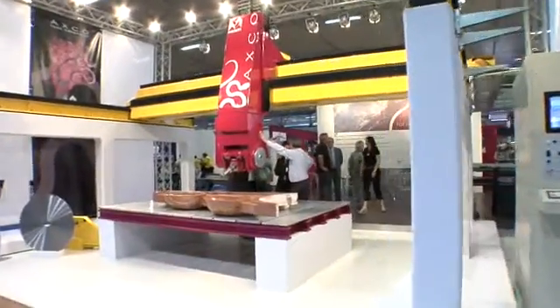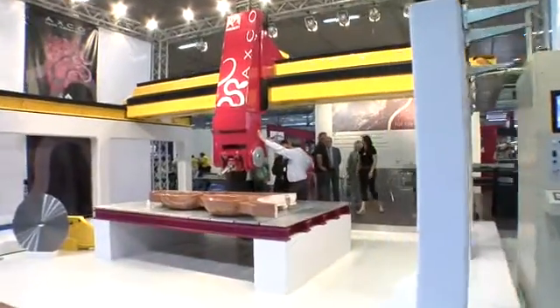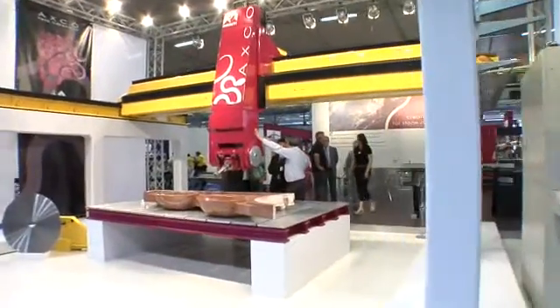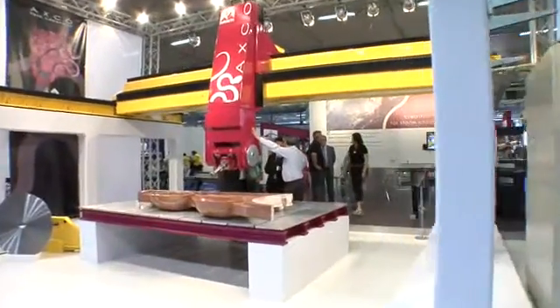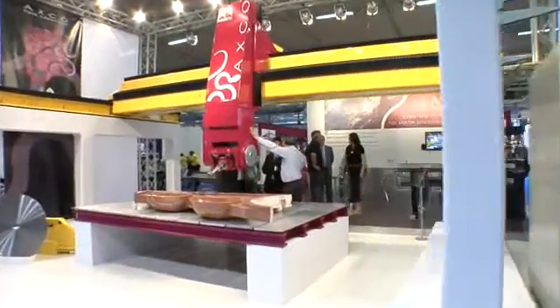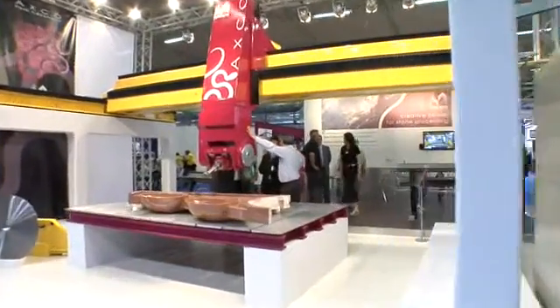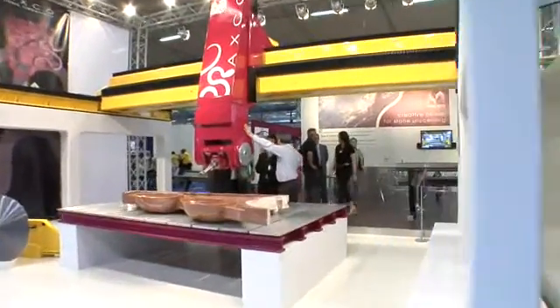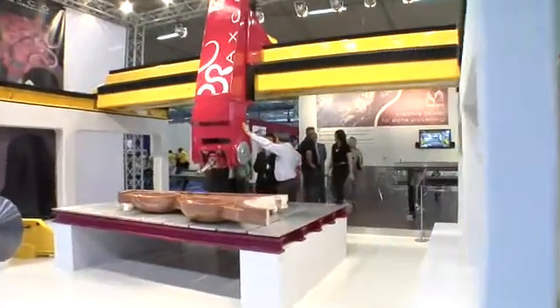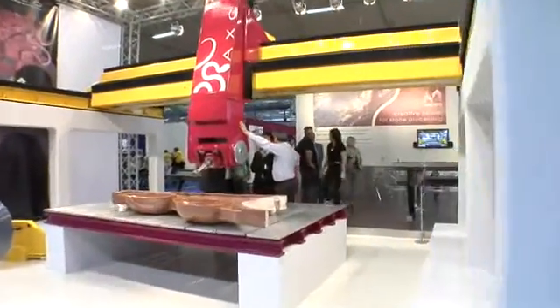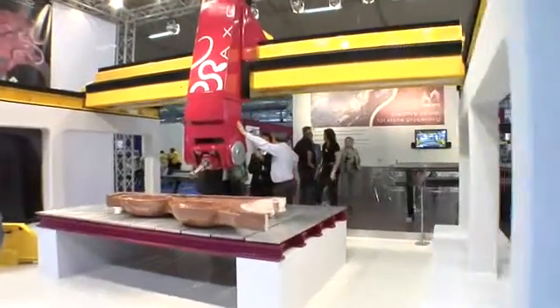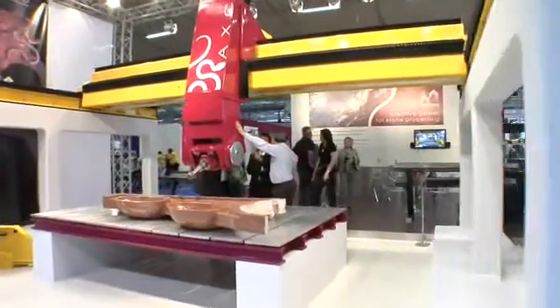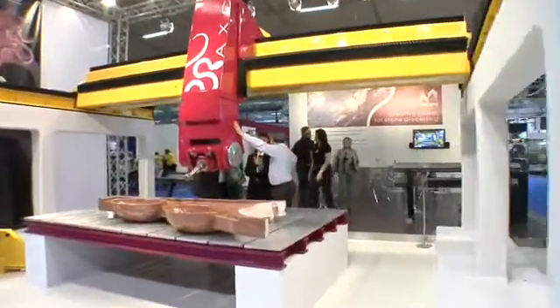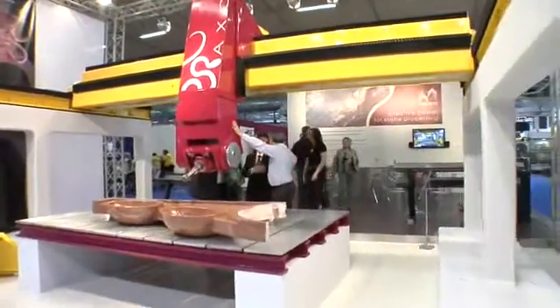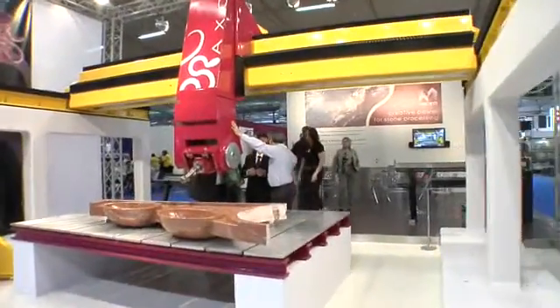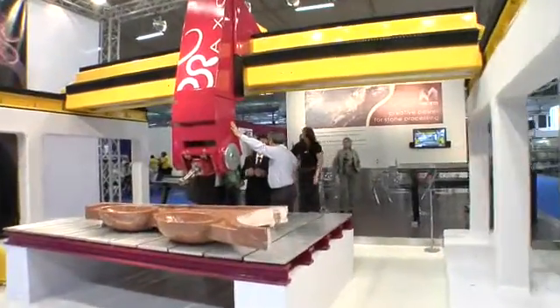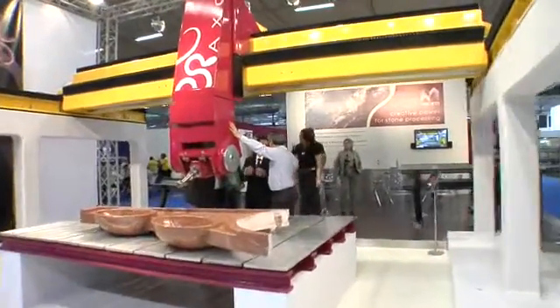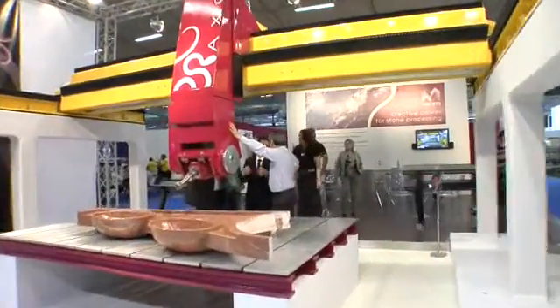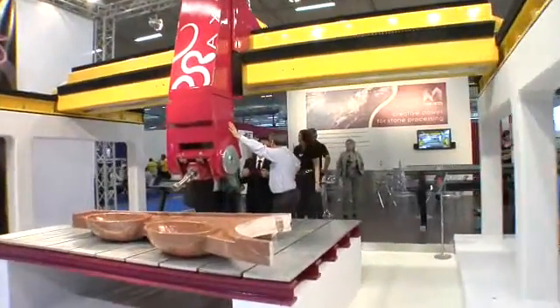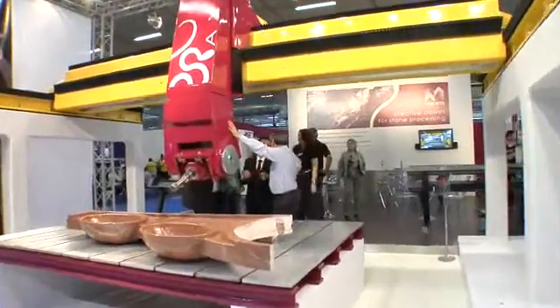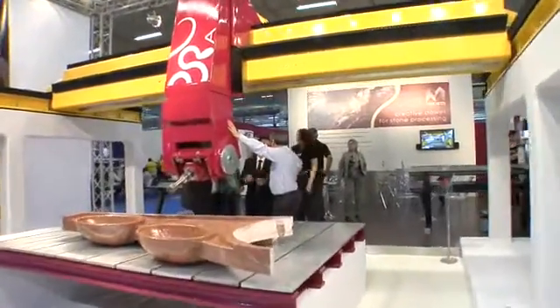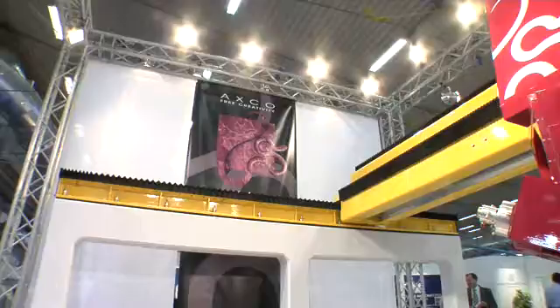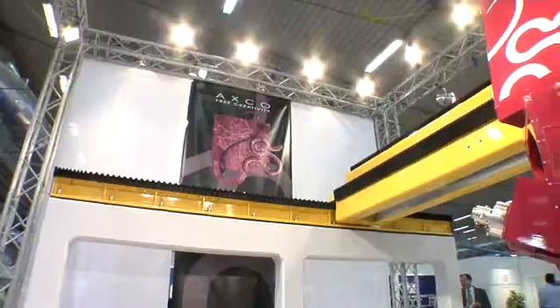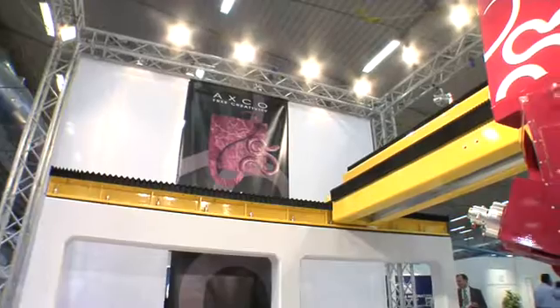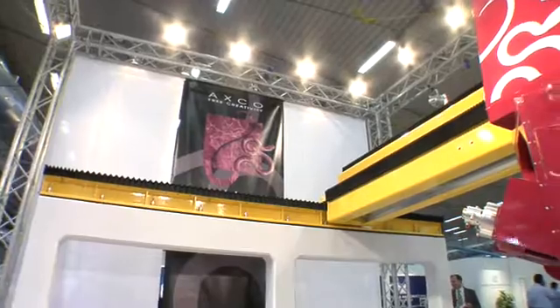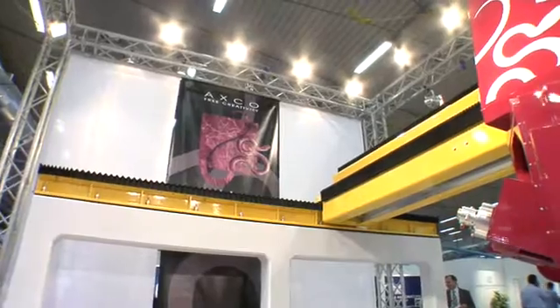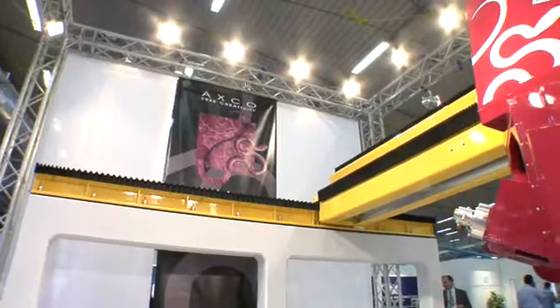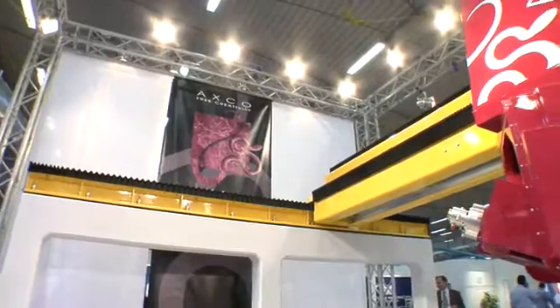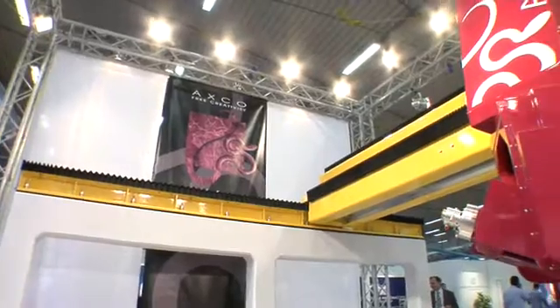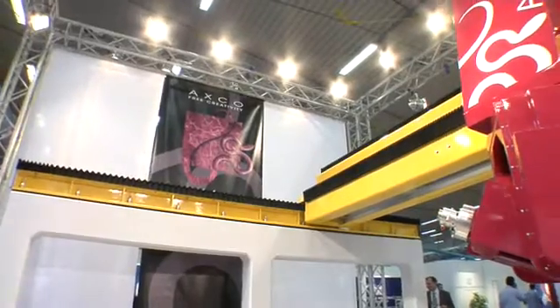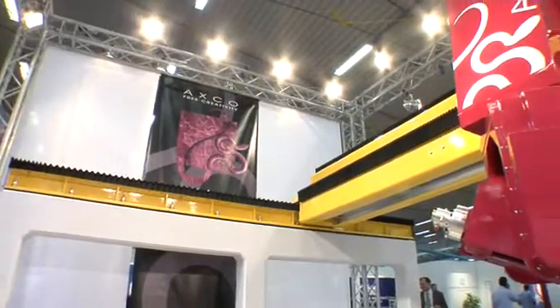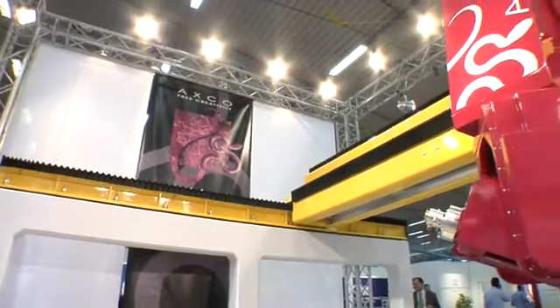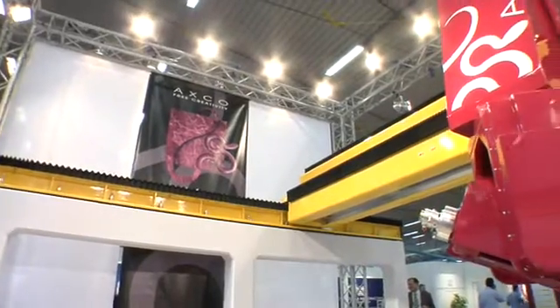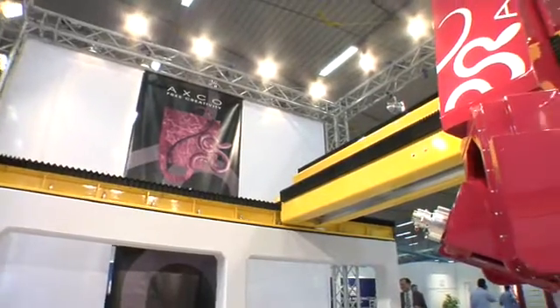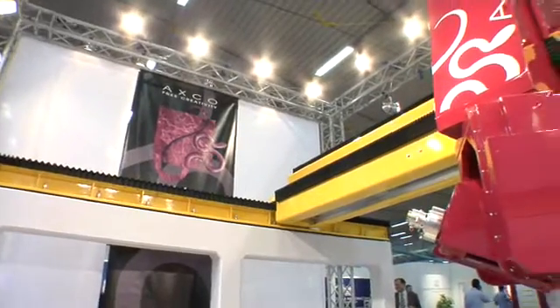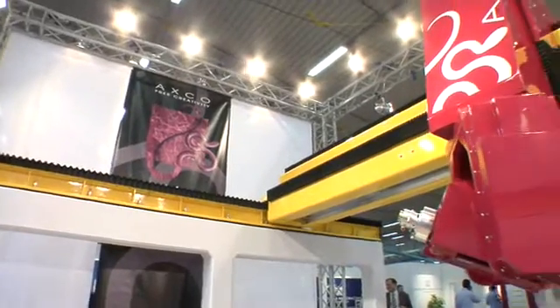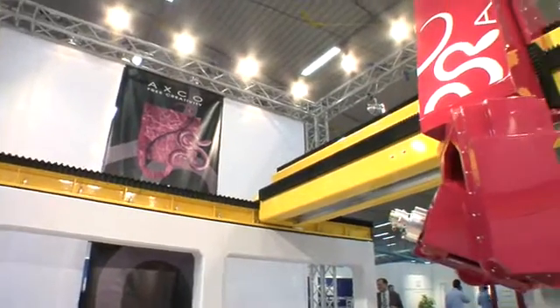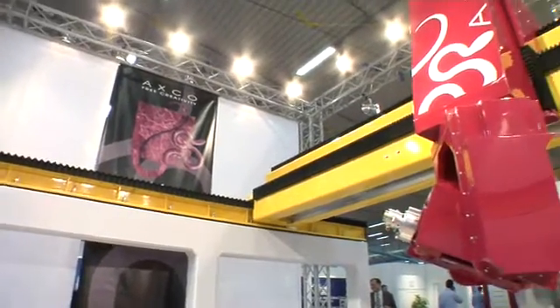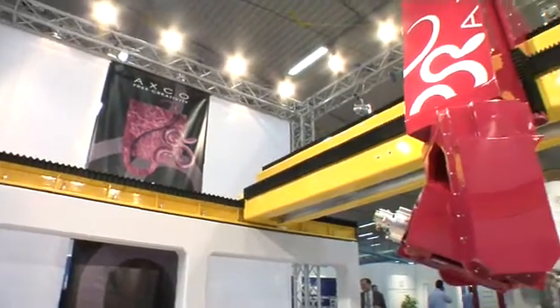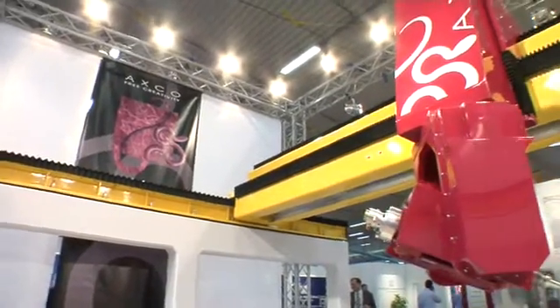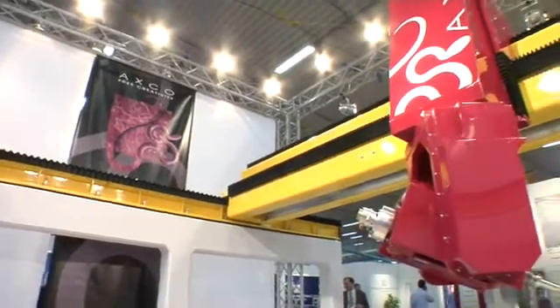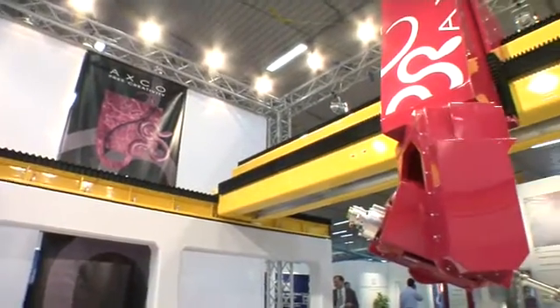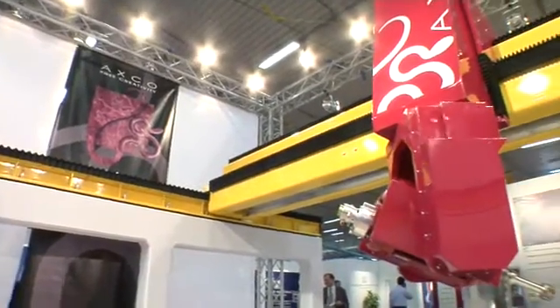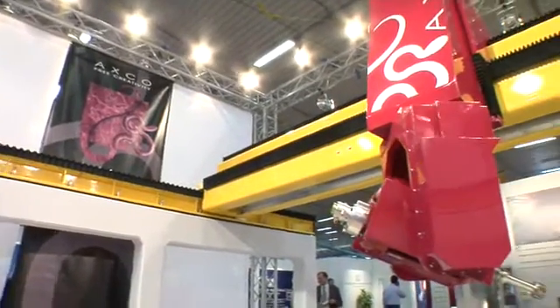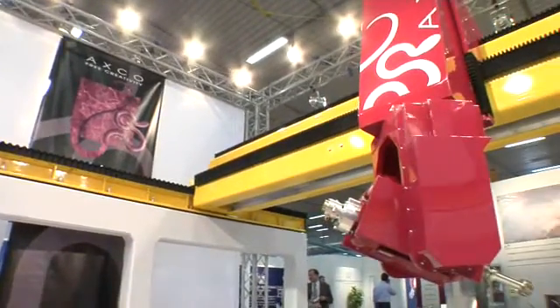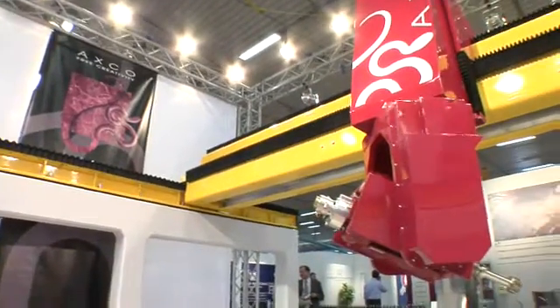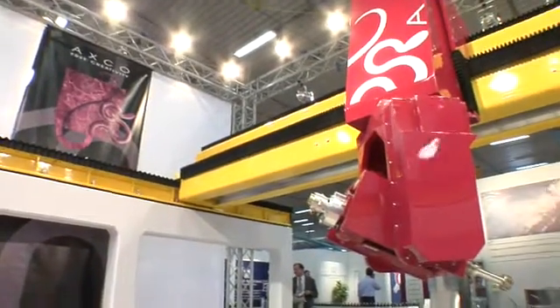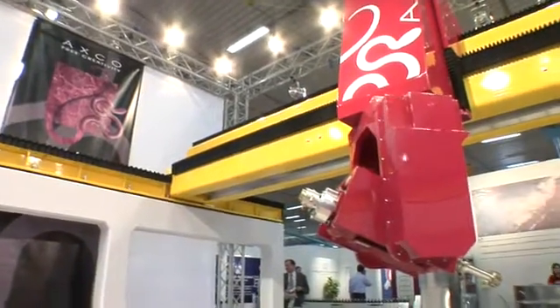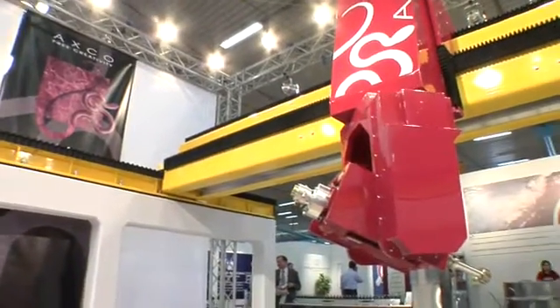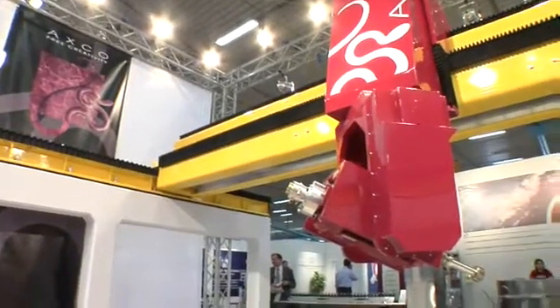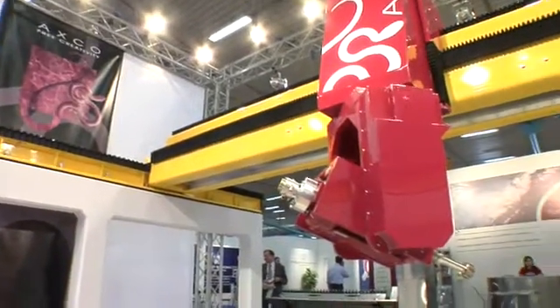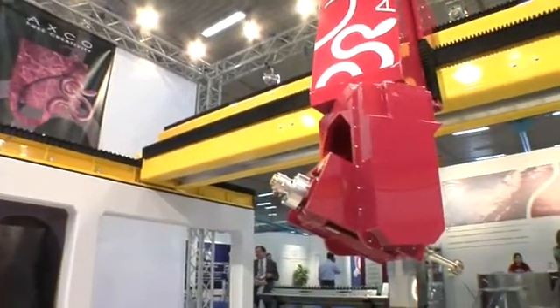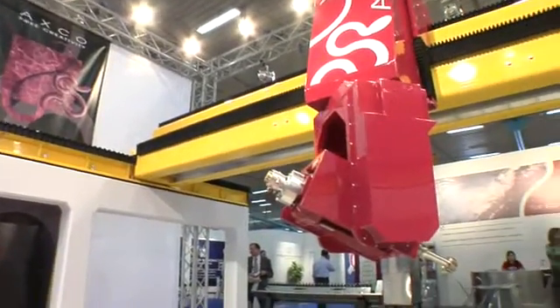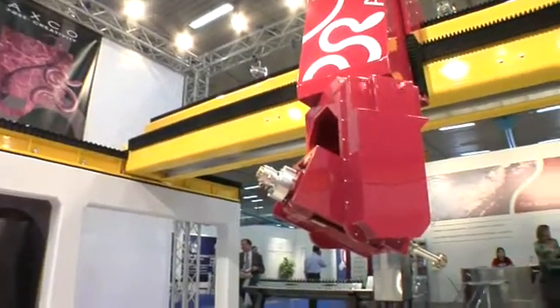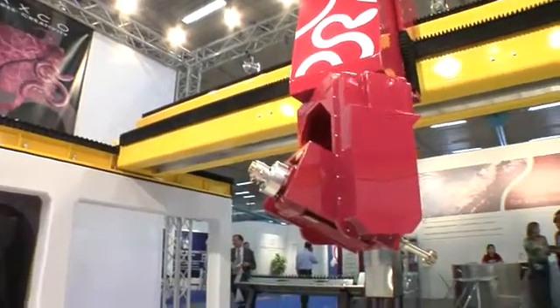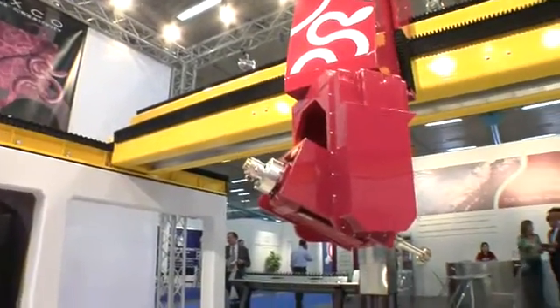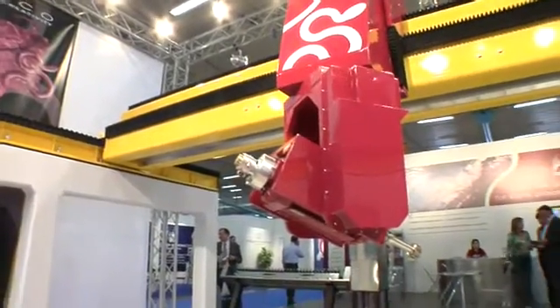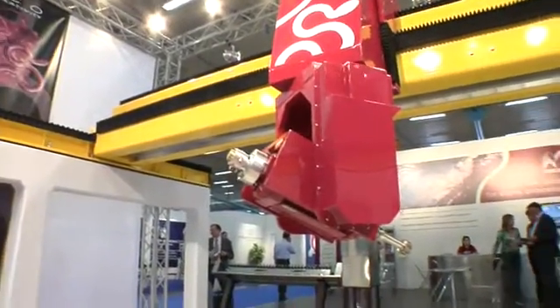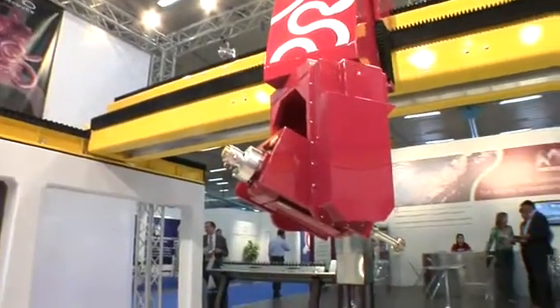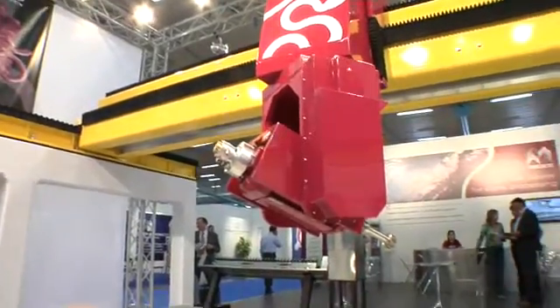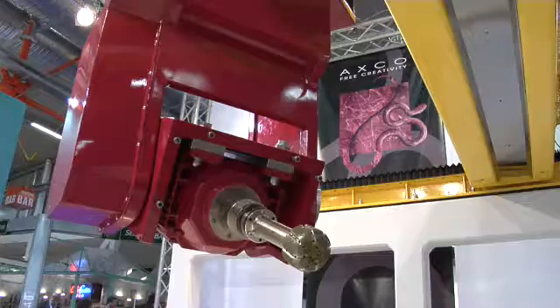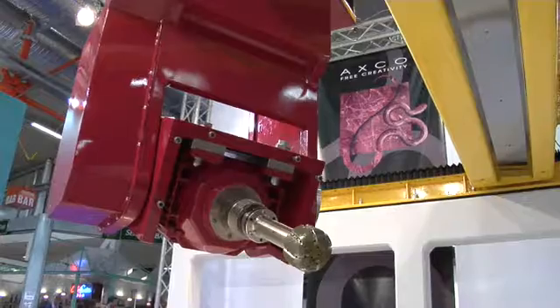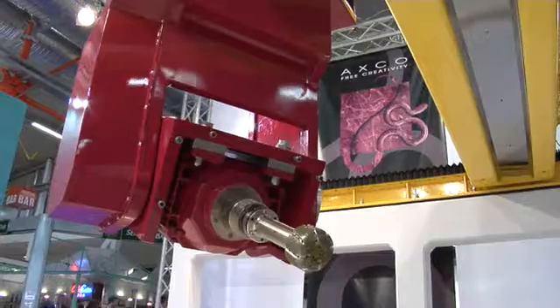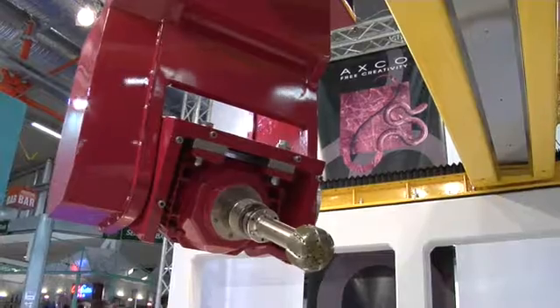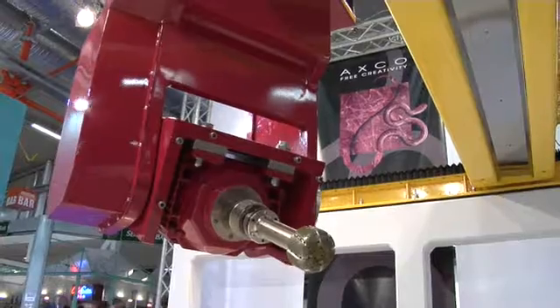Once again, Officini Marchetti has invested, as is its habit, in quality and innovation.